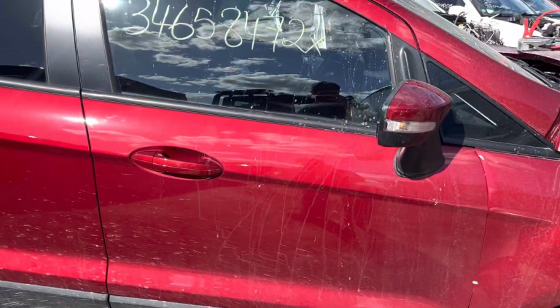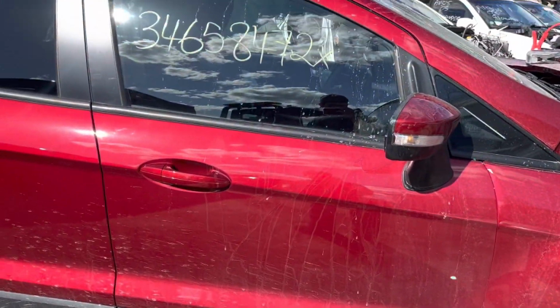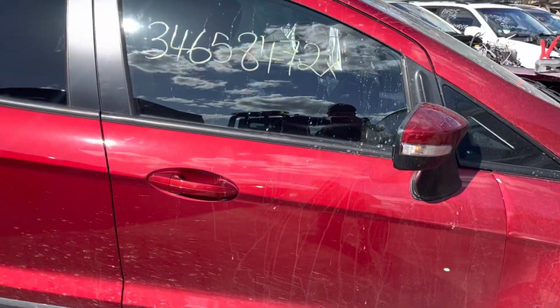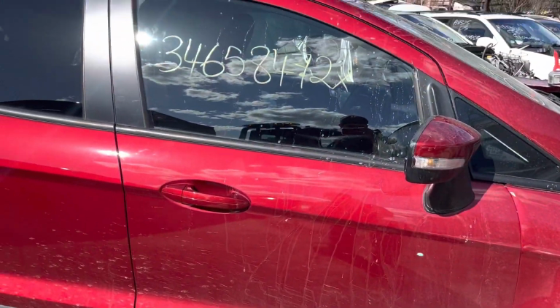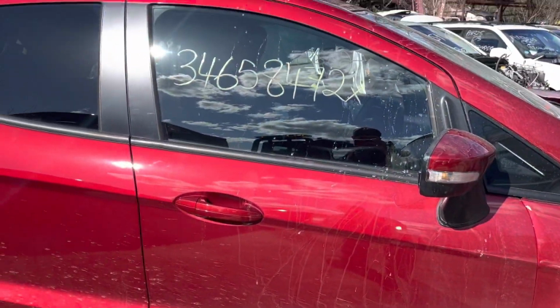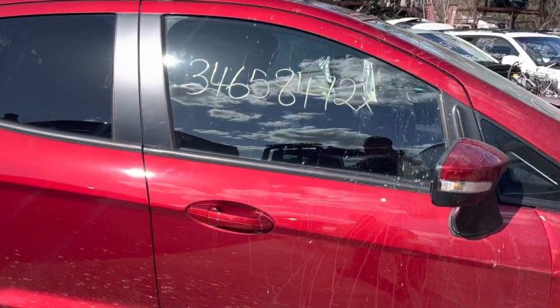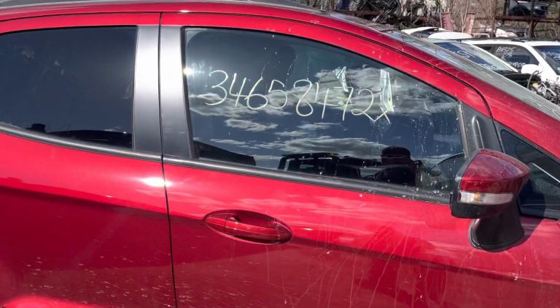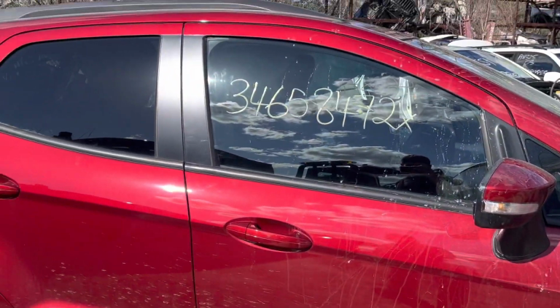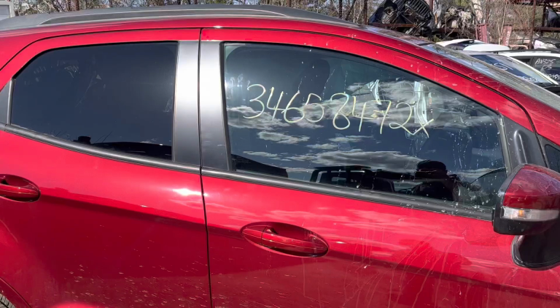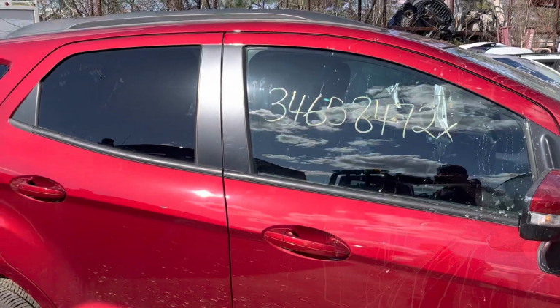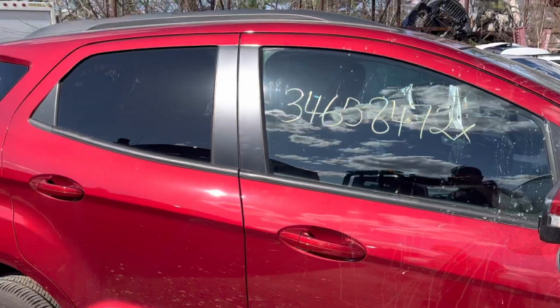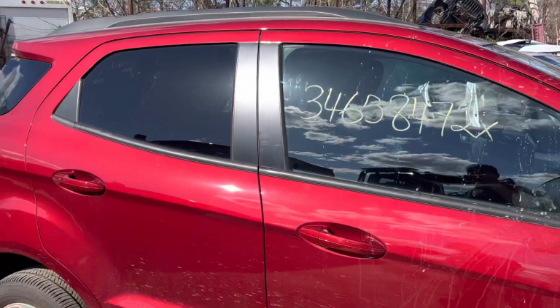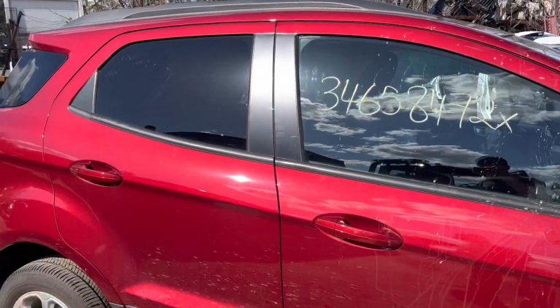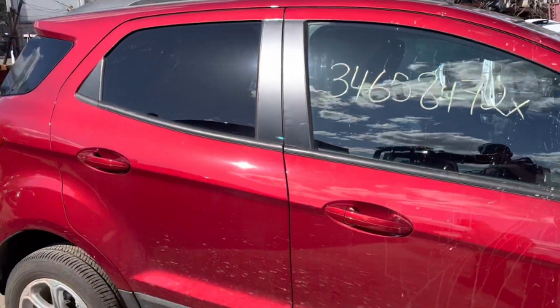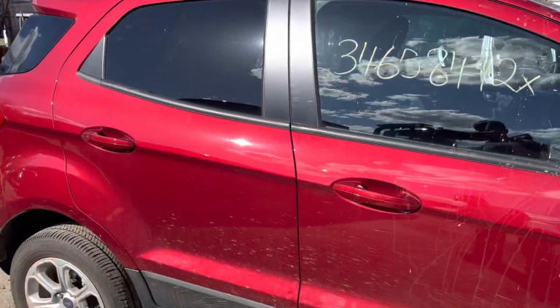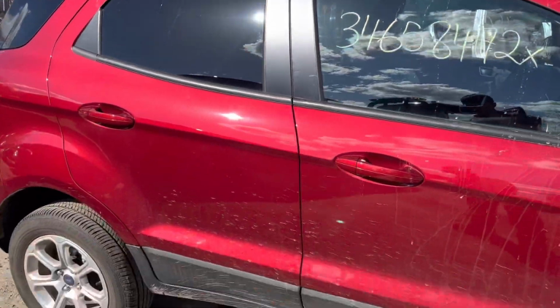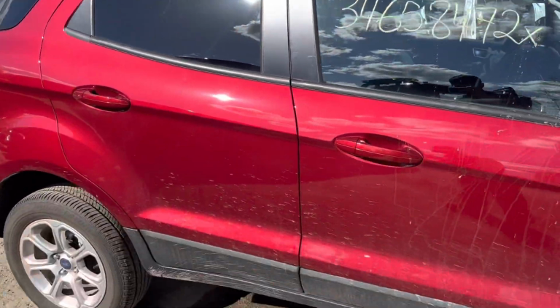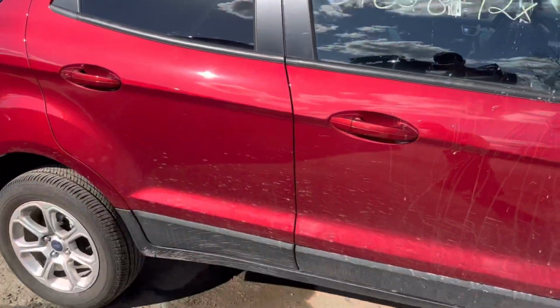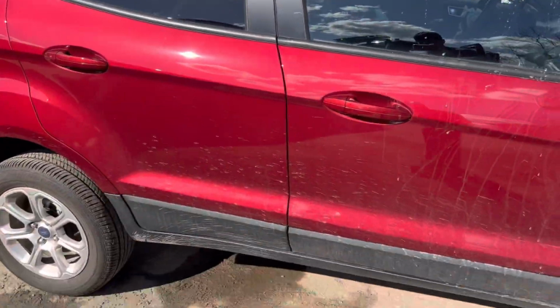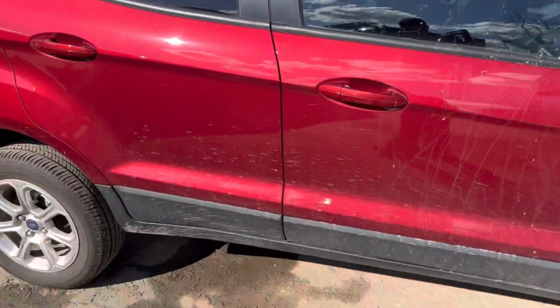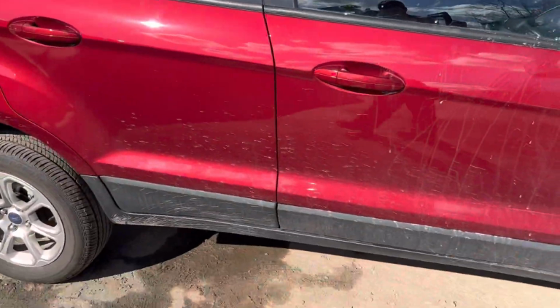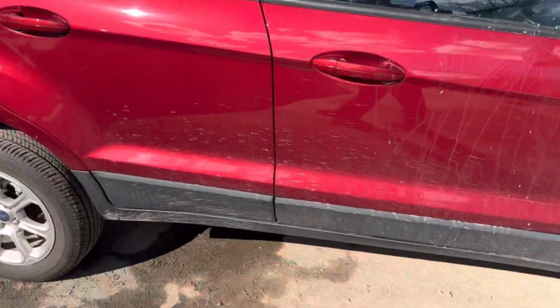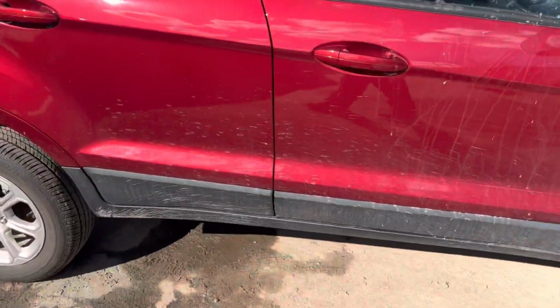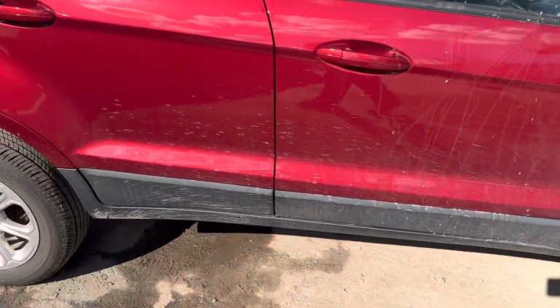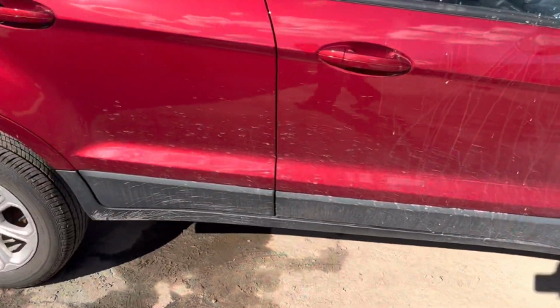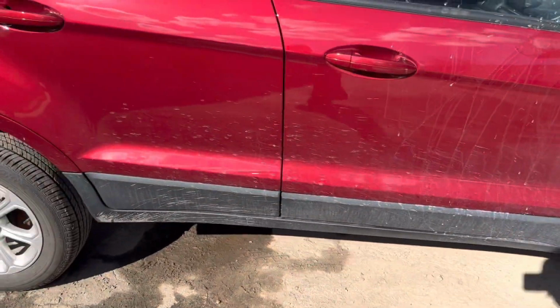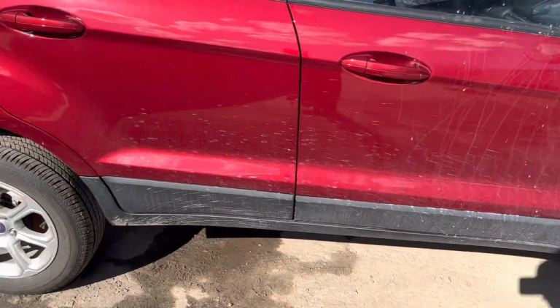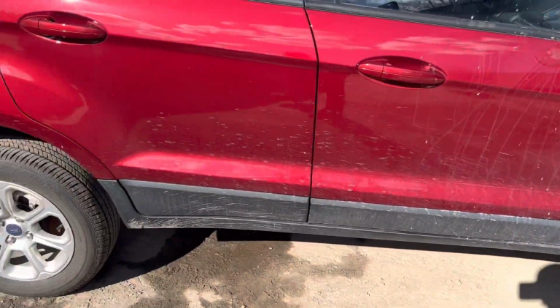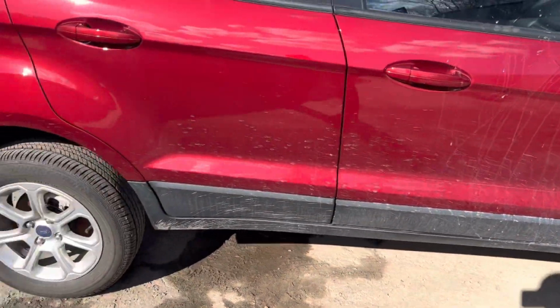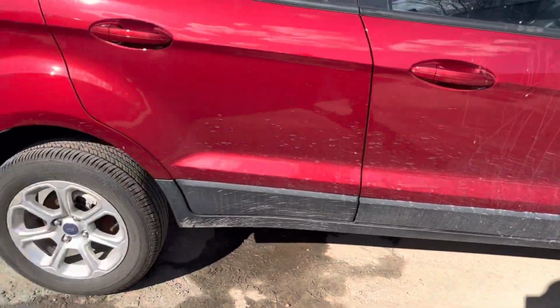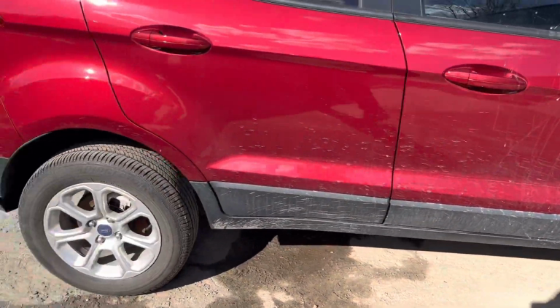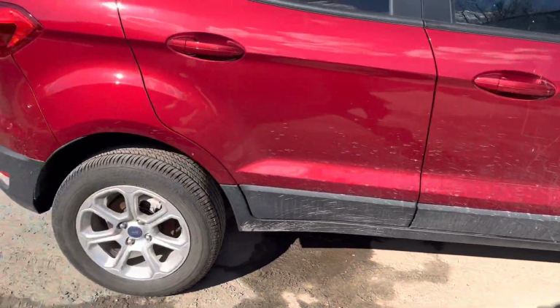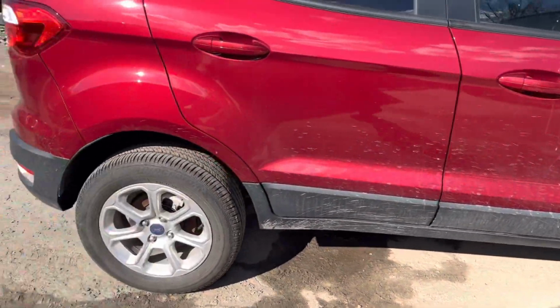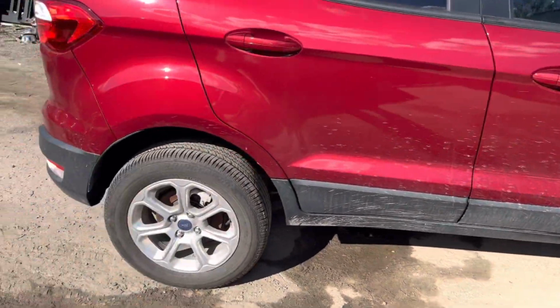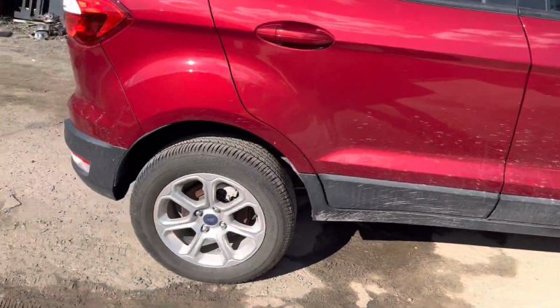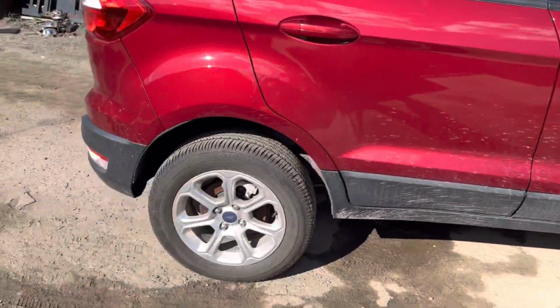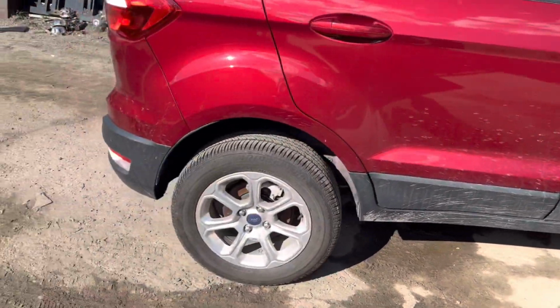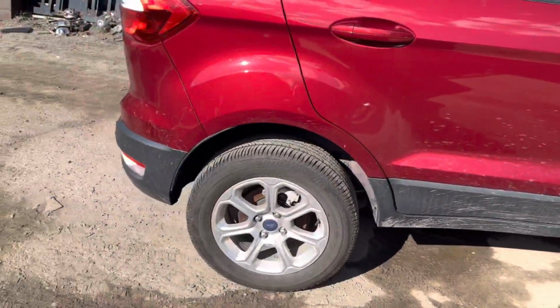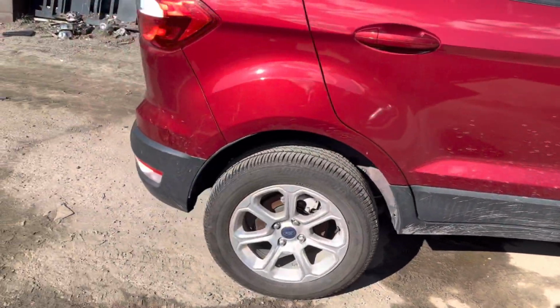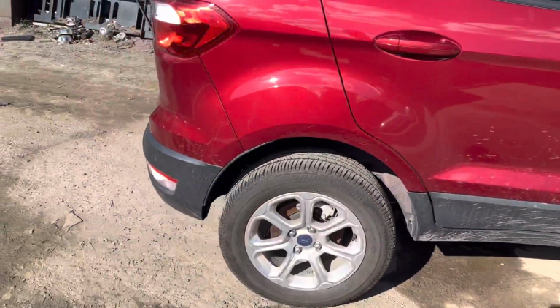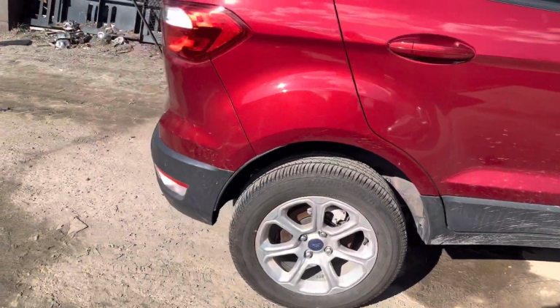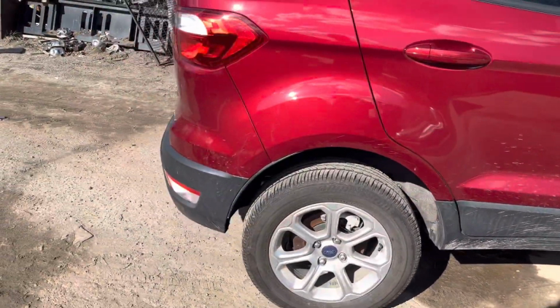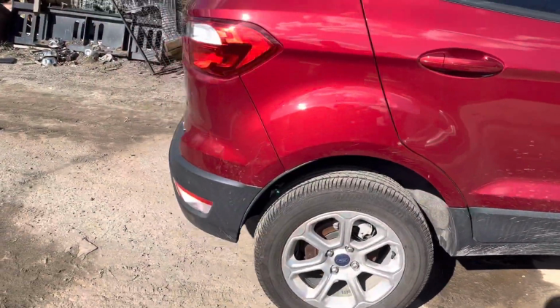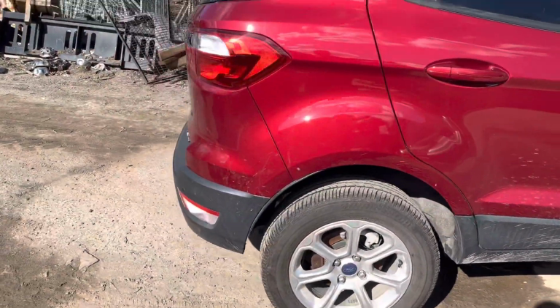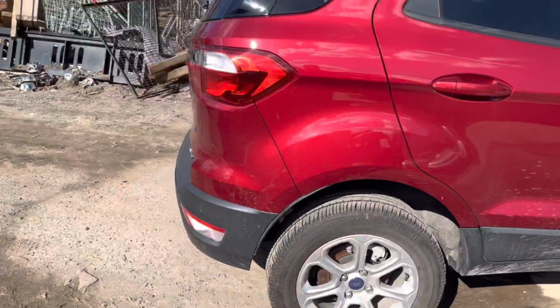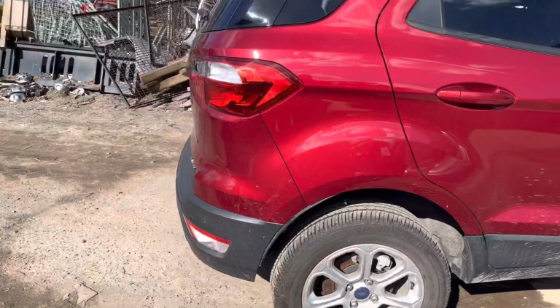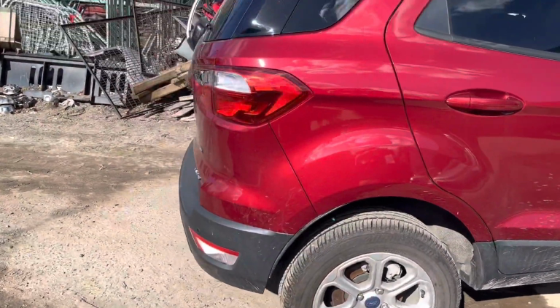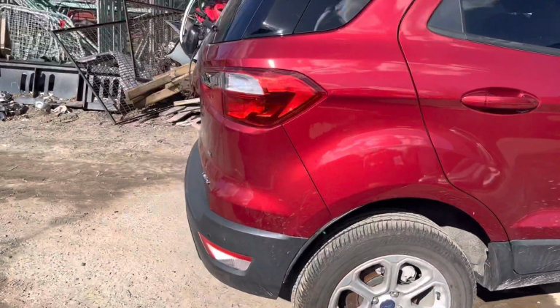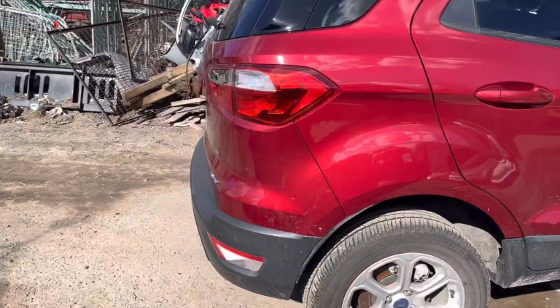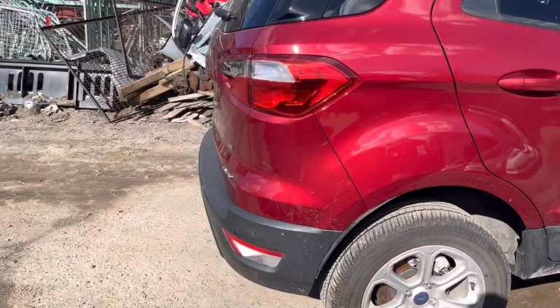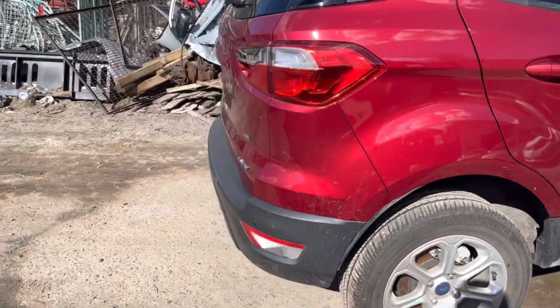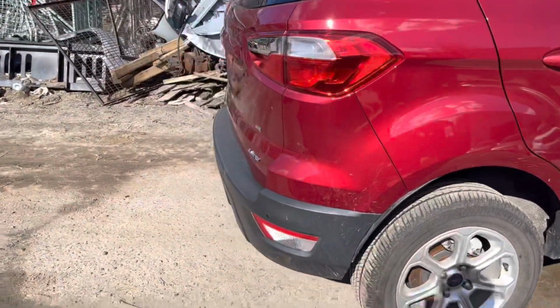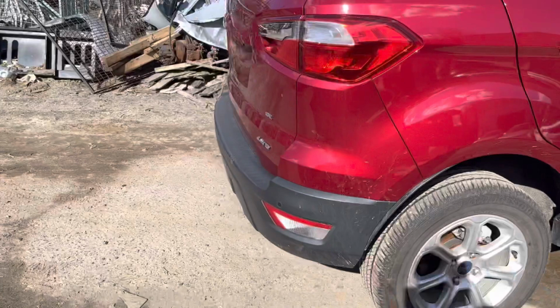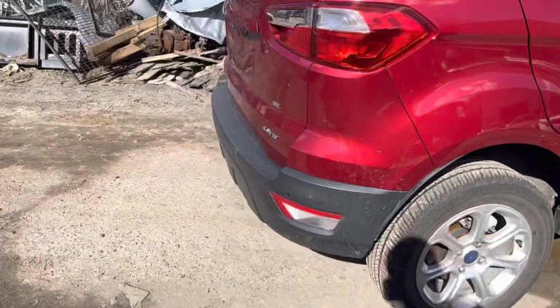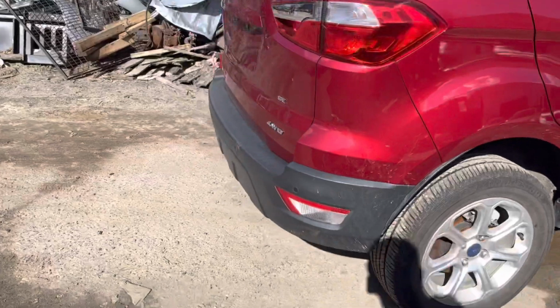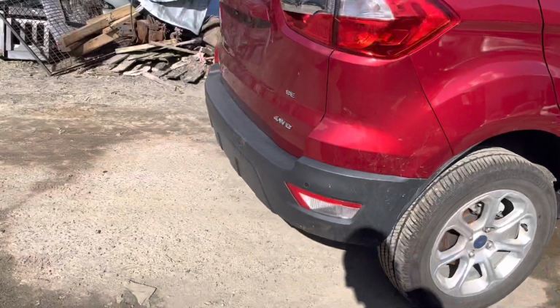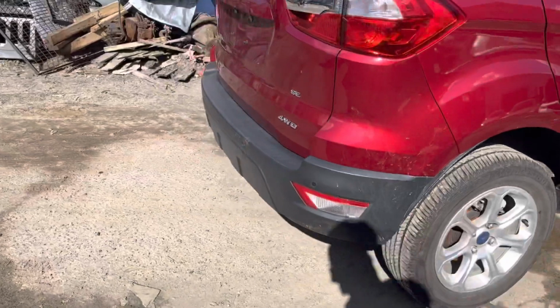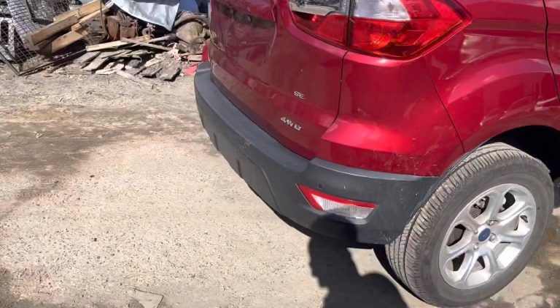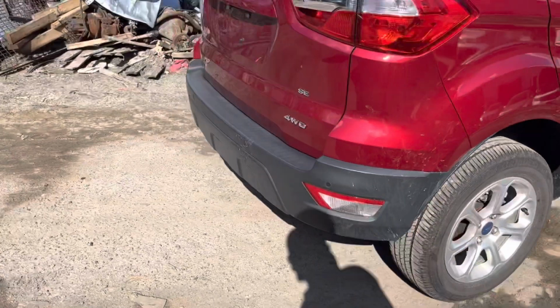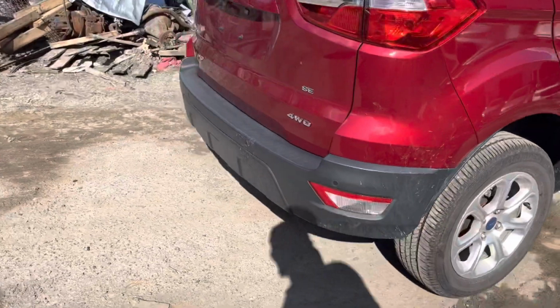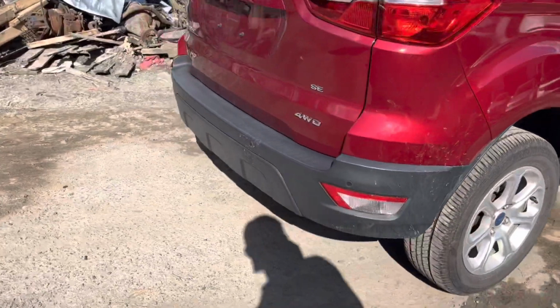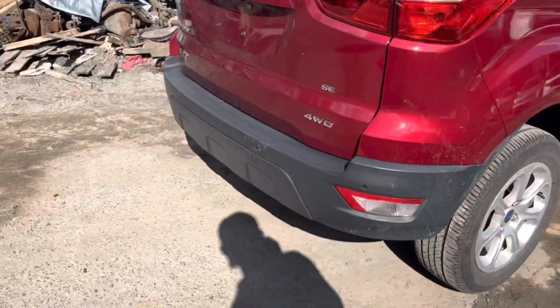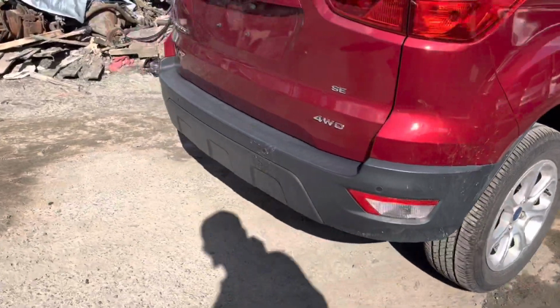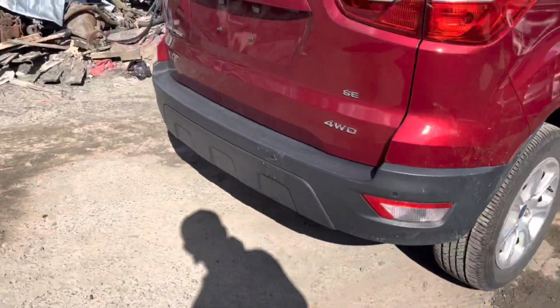Front passenger and rear passenger doors are good though. Tail lights are good, rear bumper is good.